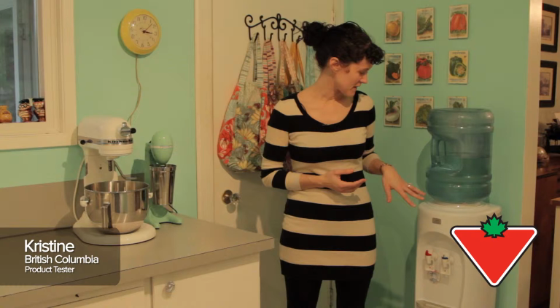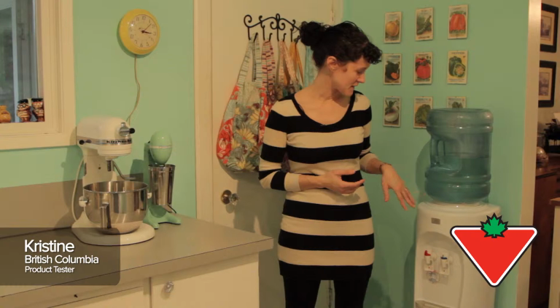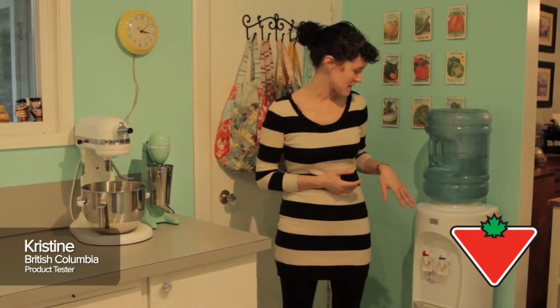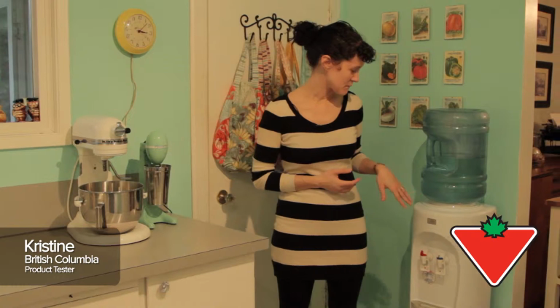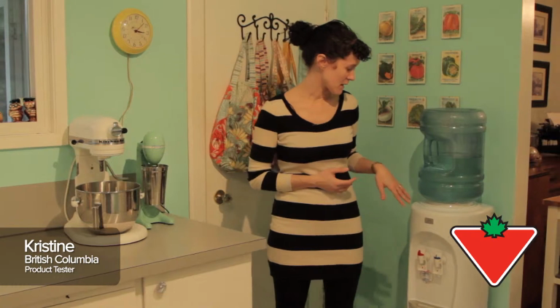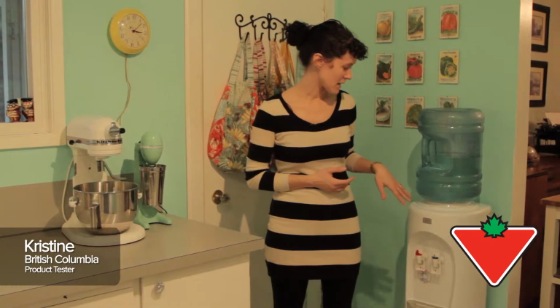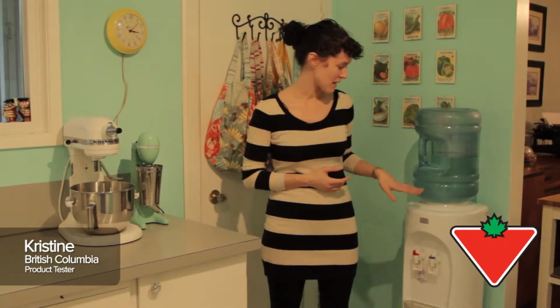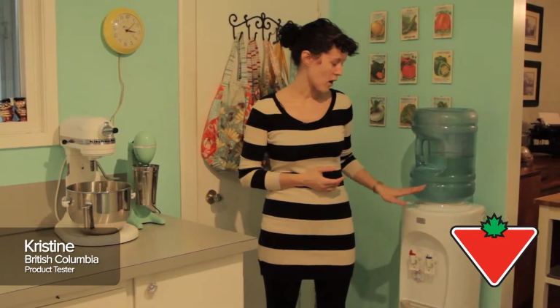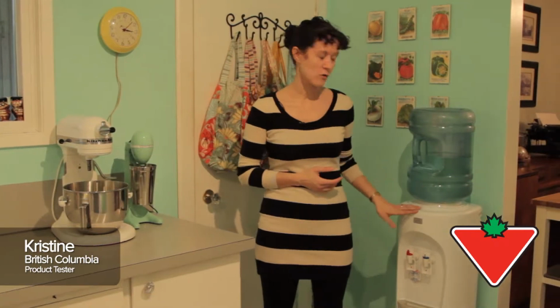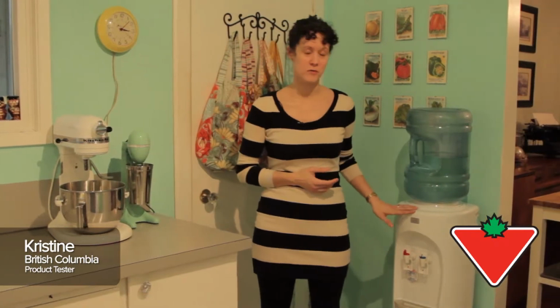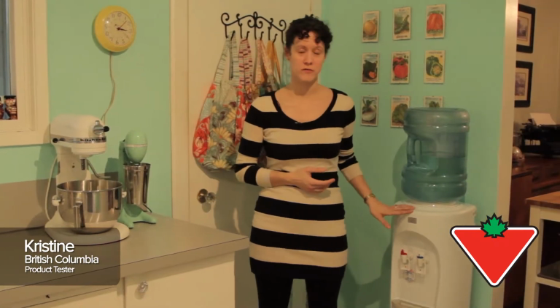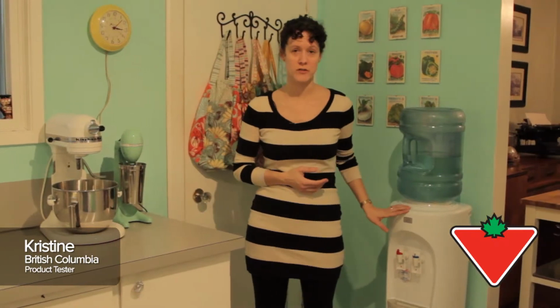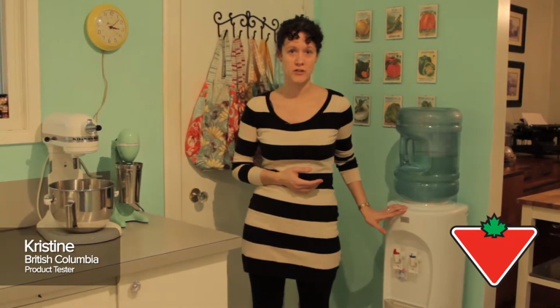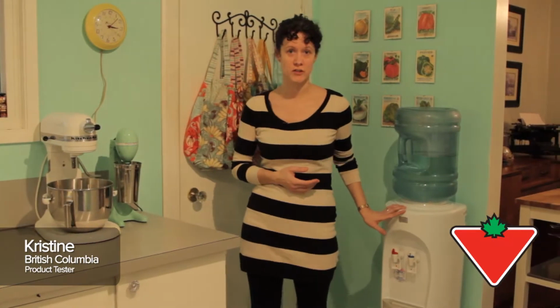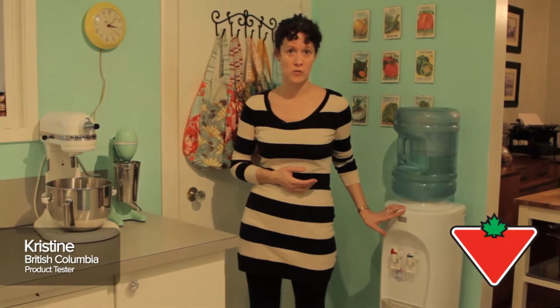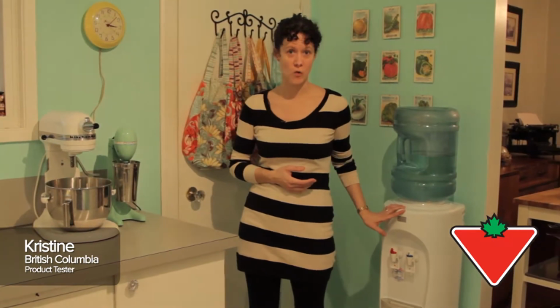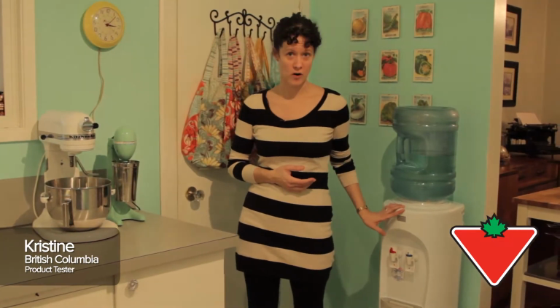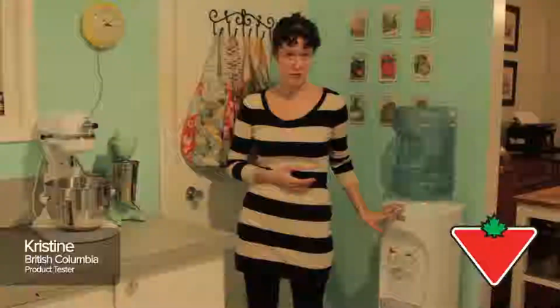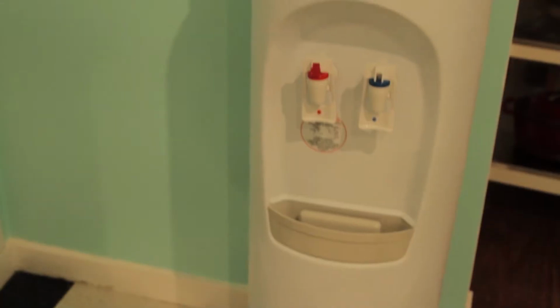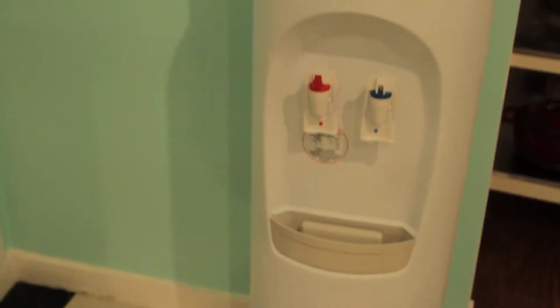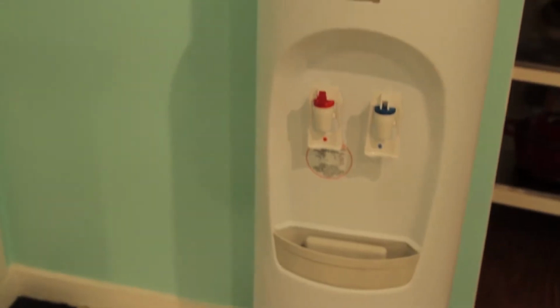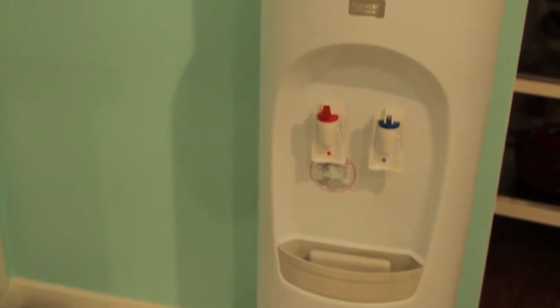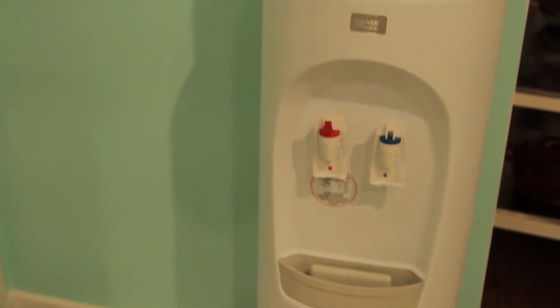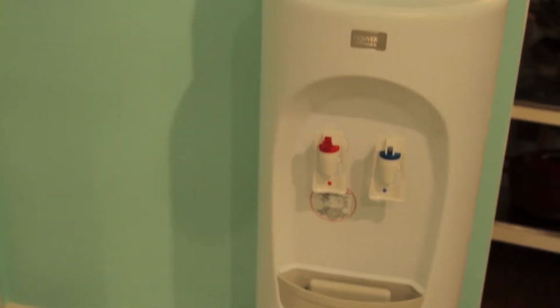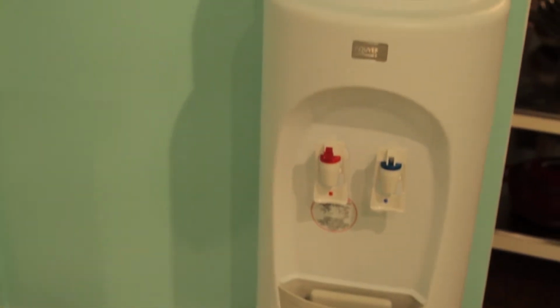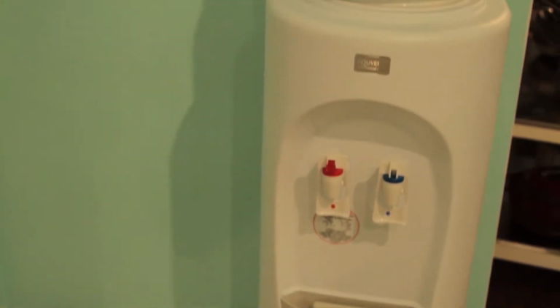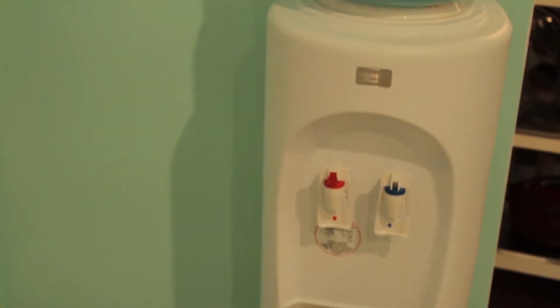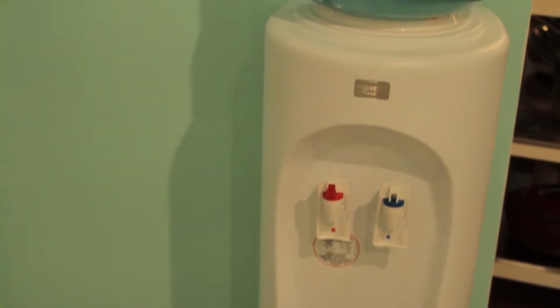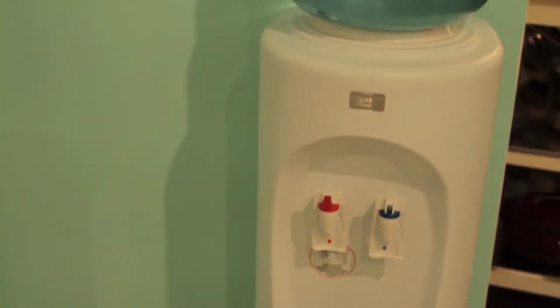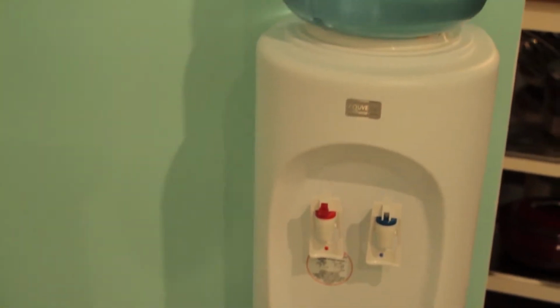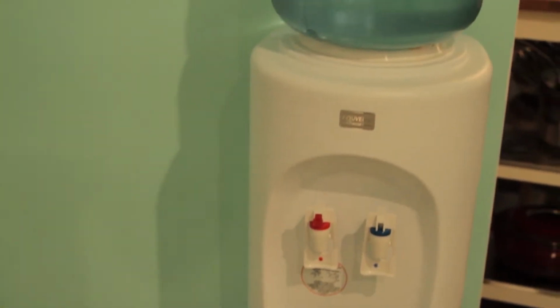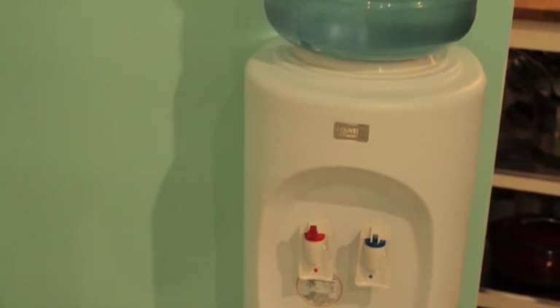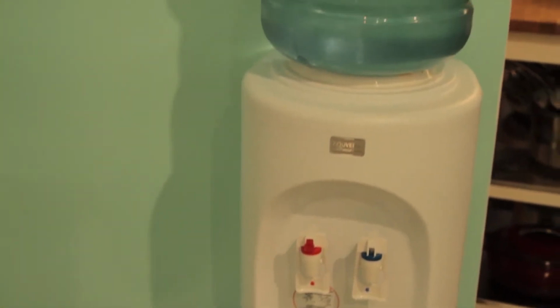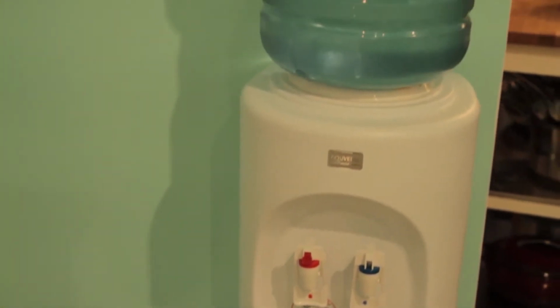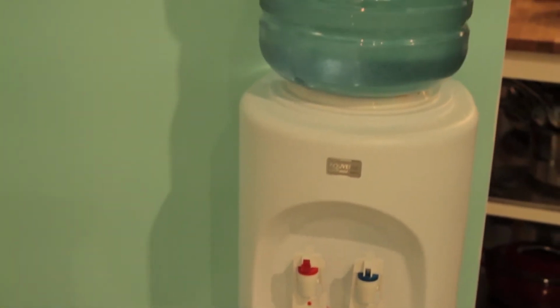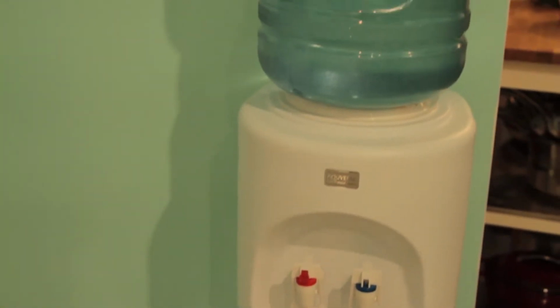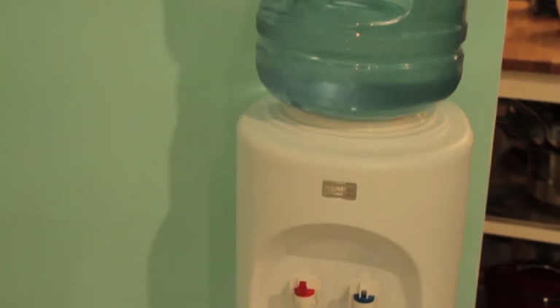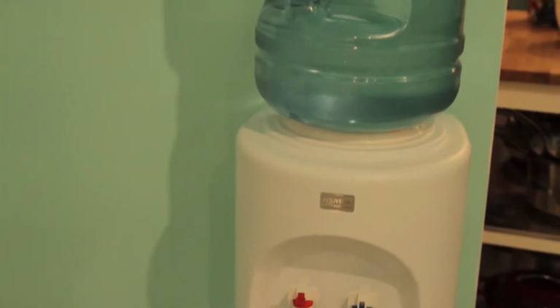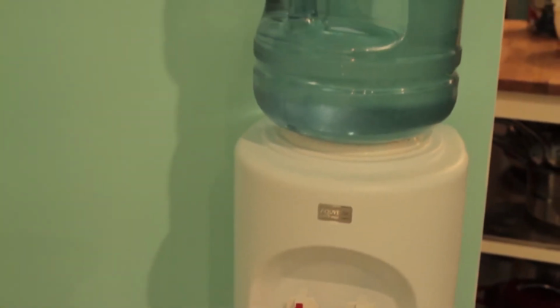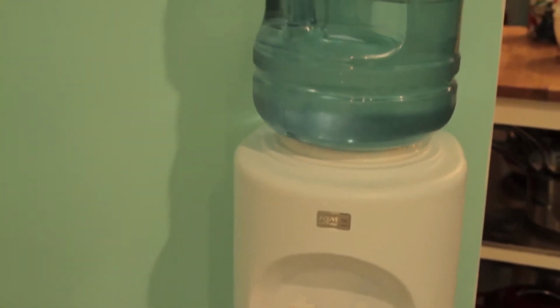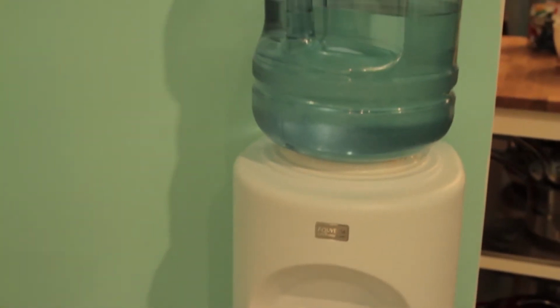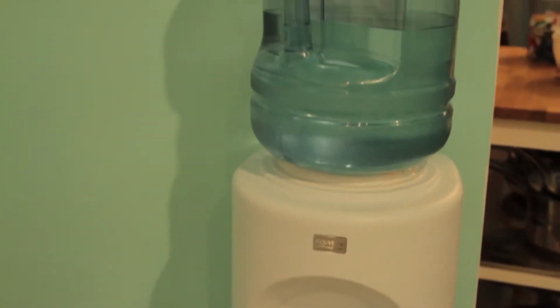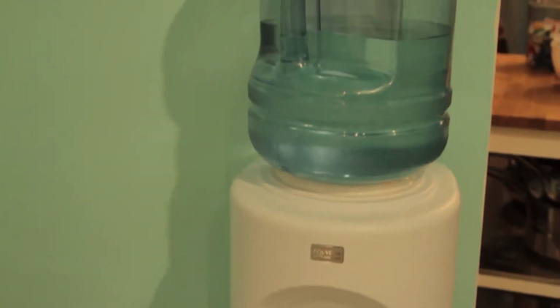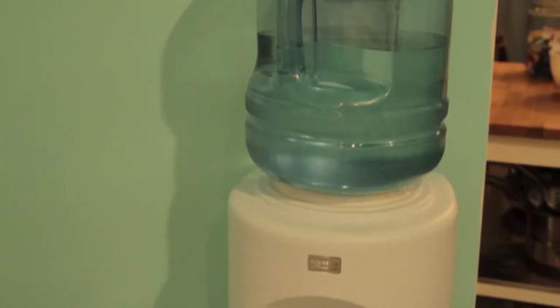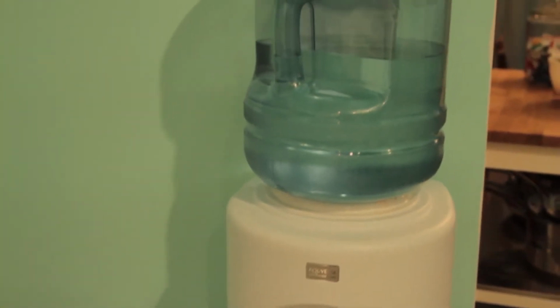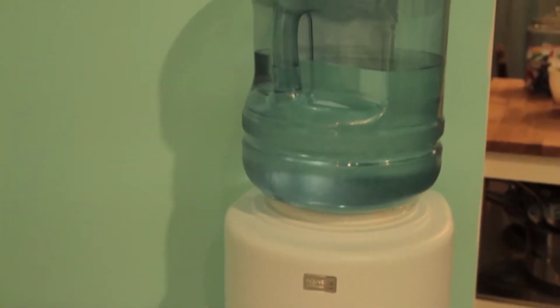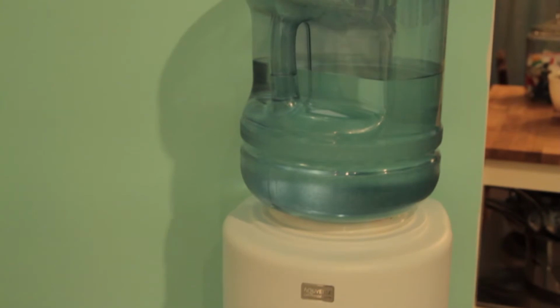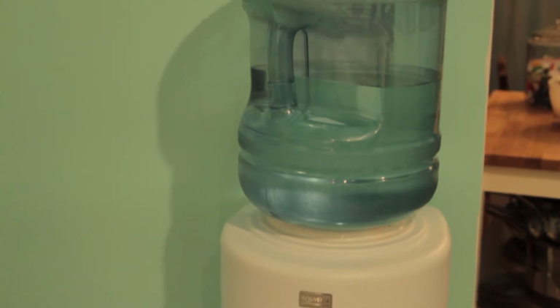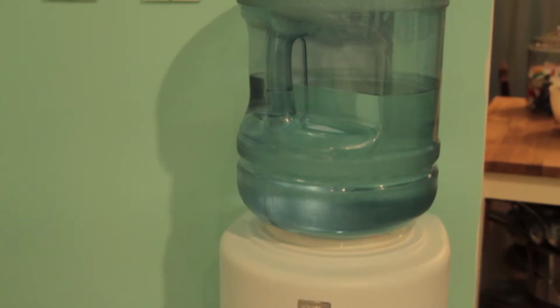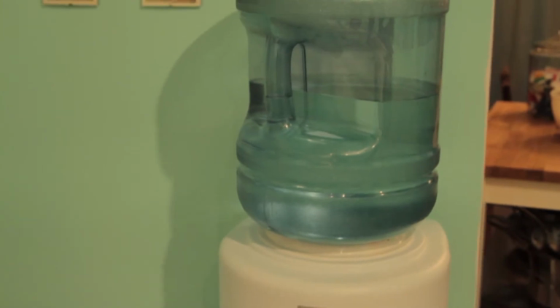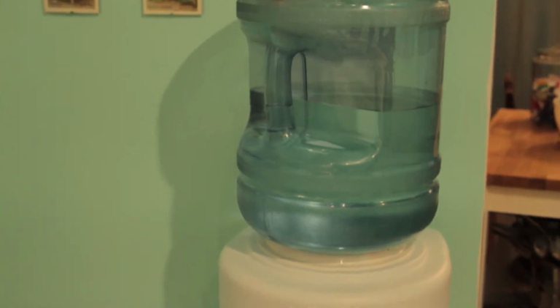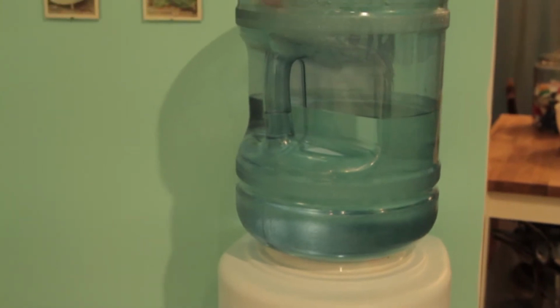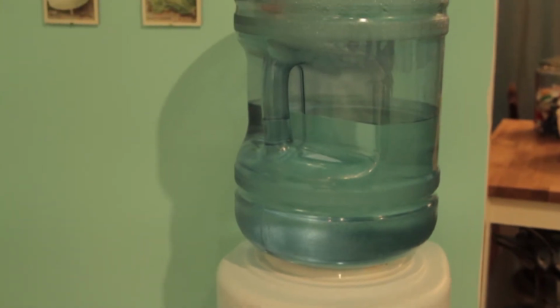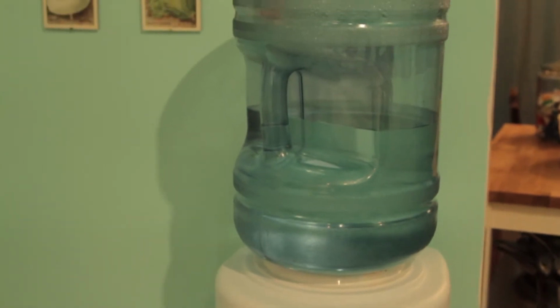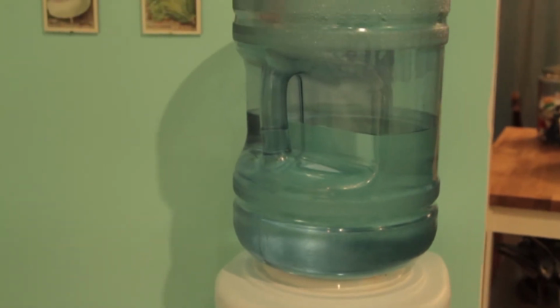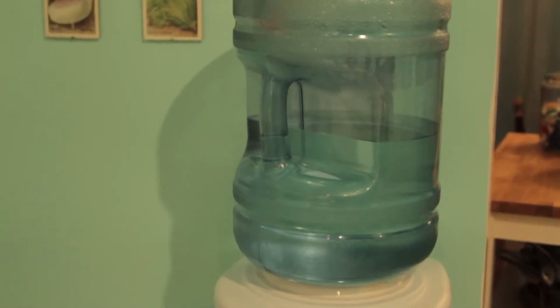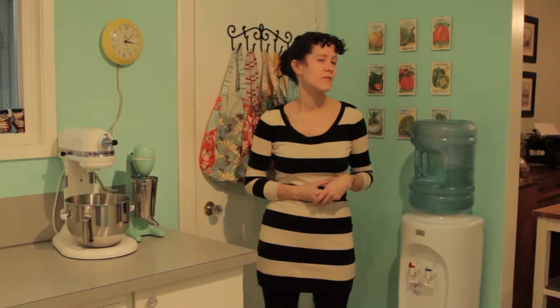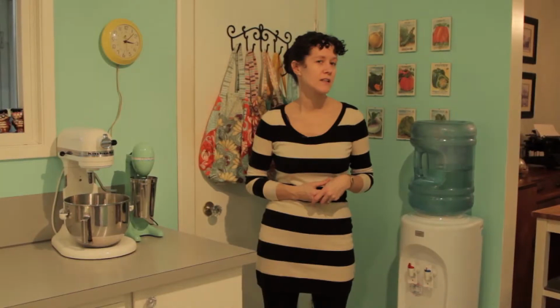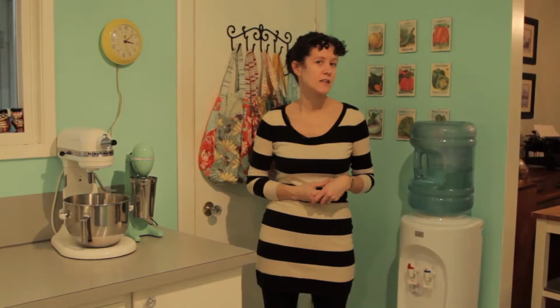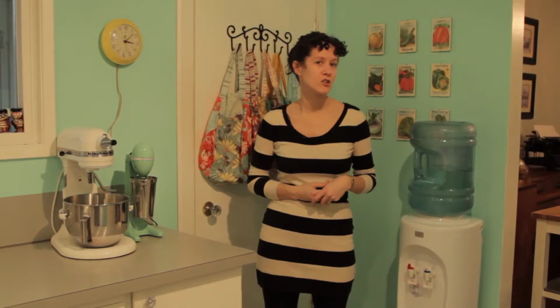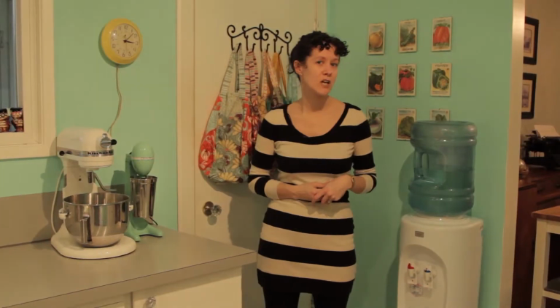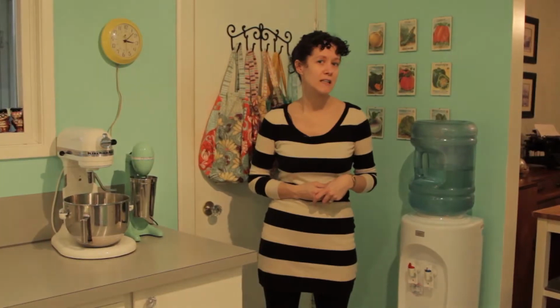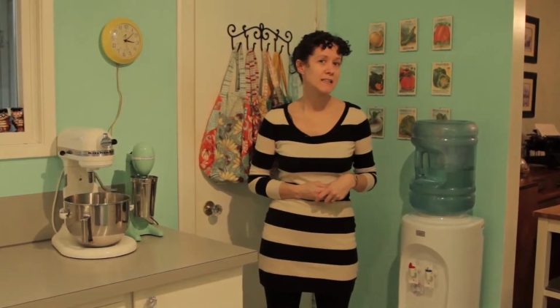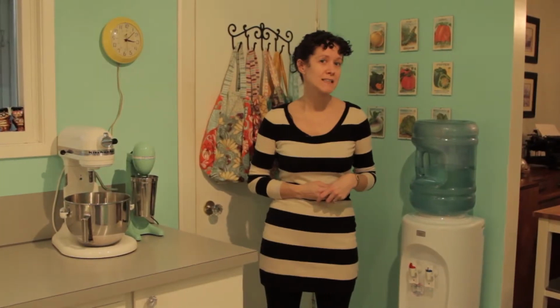This is my Aquaverse water cooler. It holds 18-liter jugs as well as the little shorter ones — I think those are 11-liter jugs.